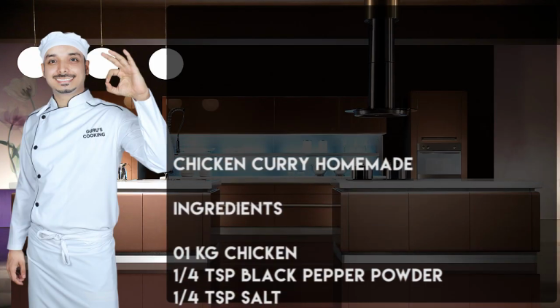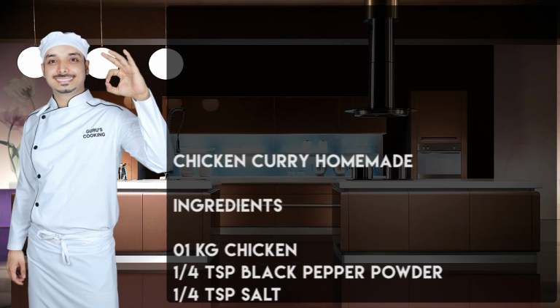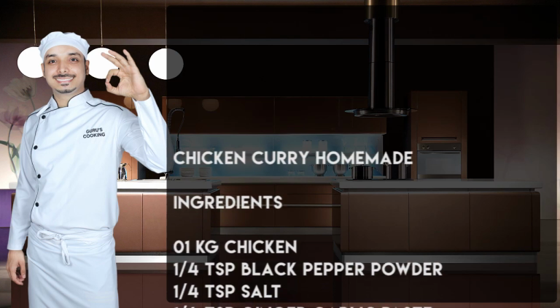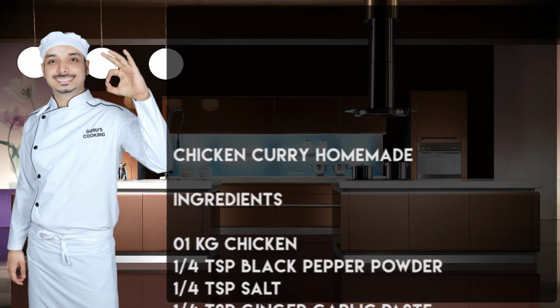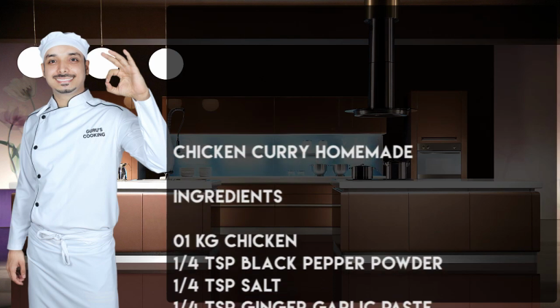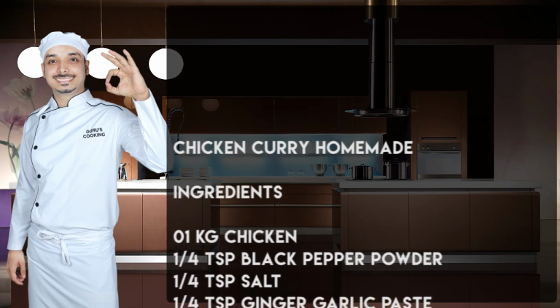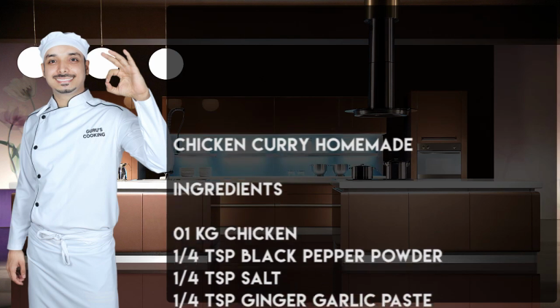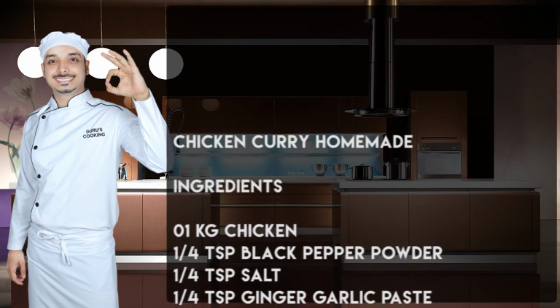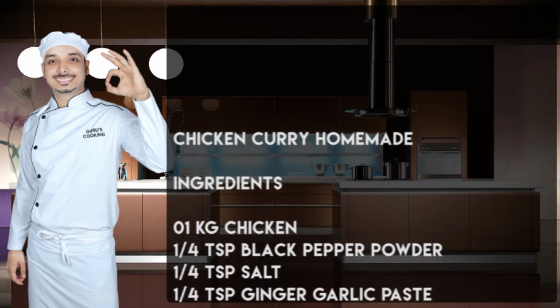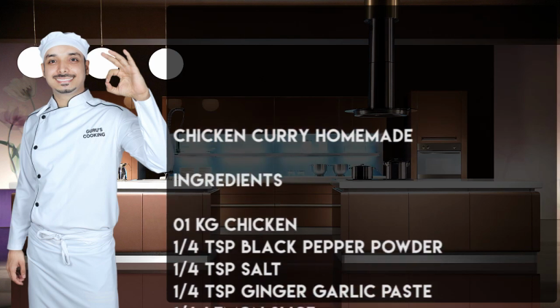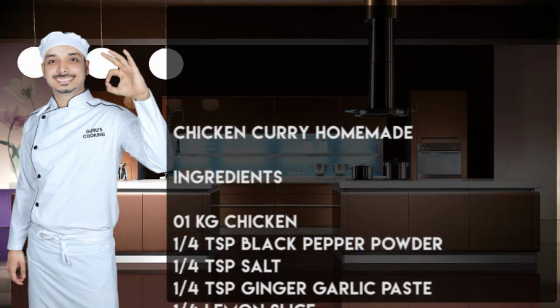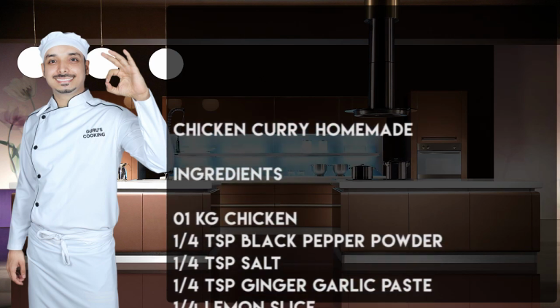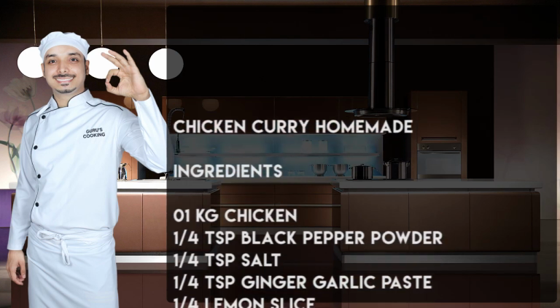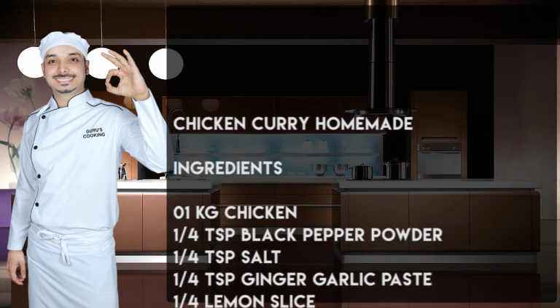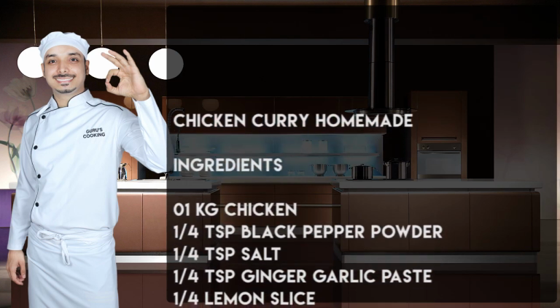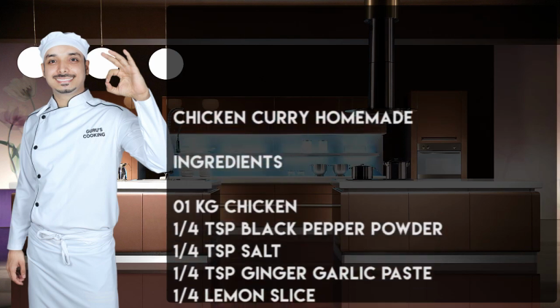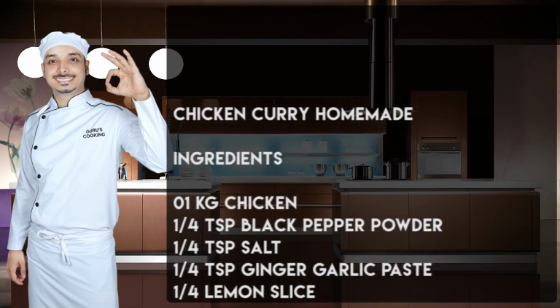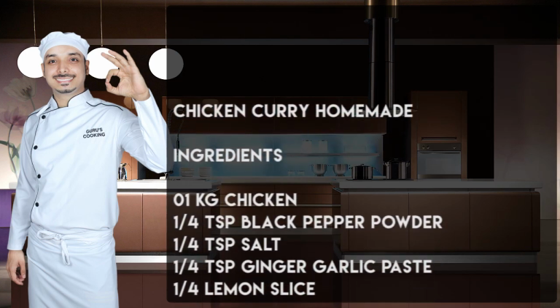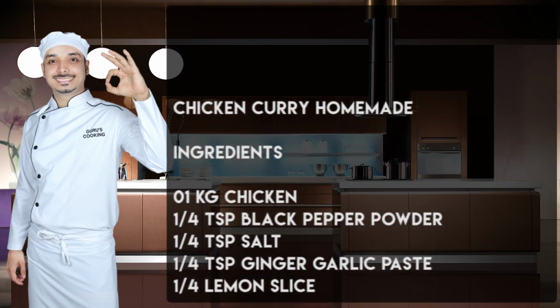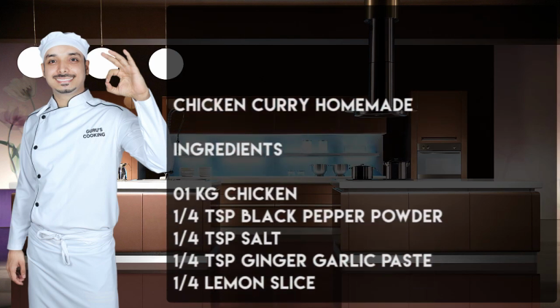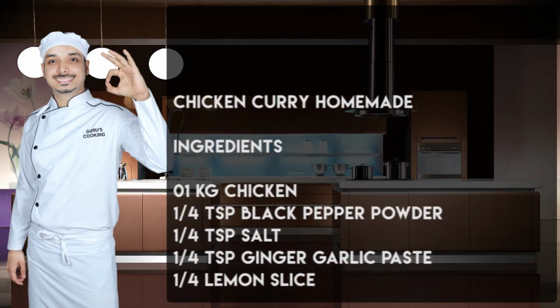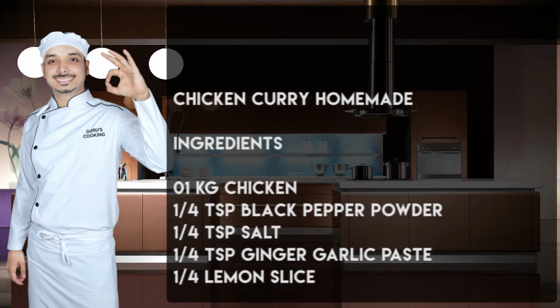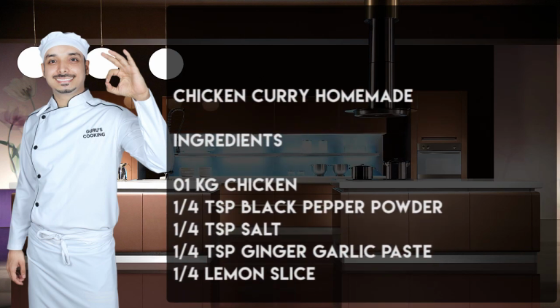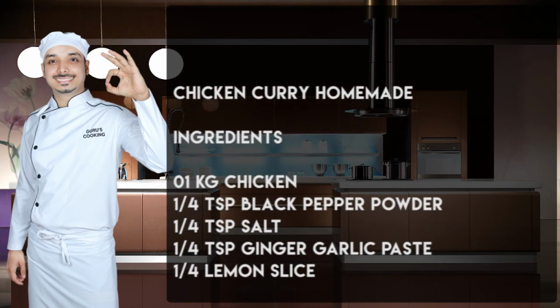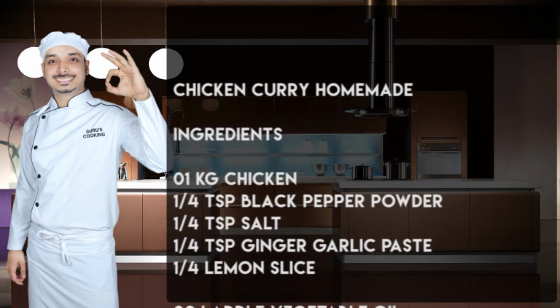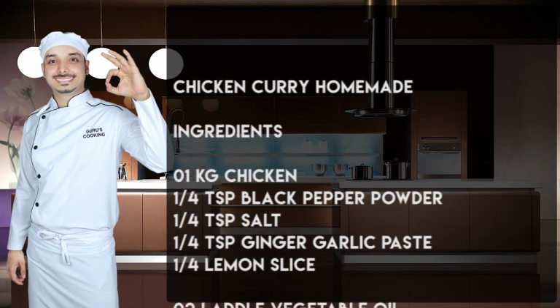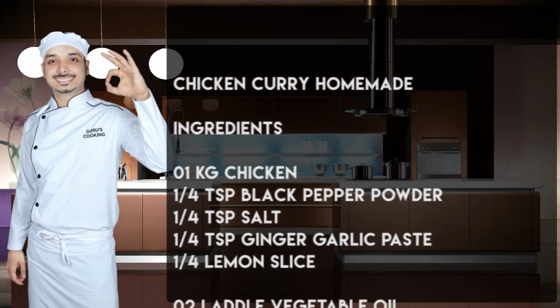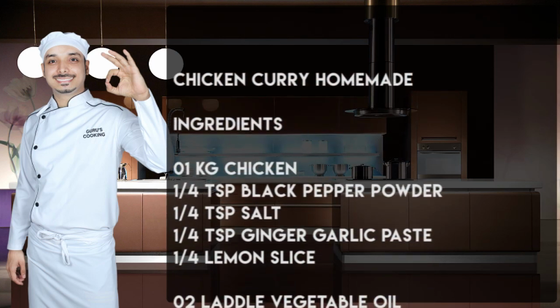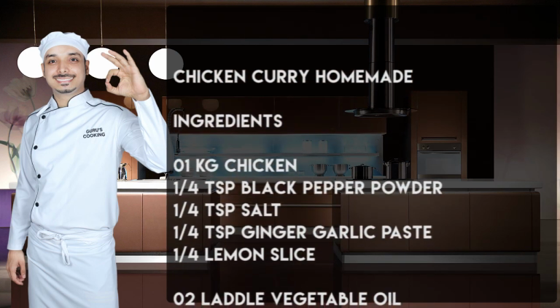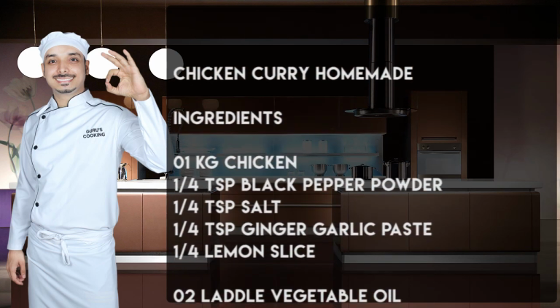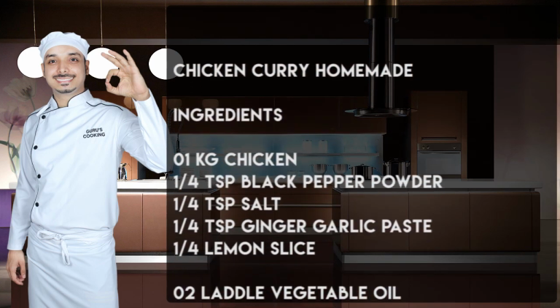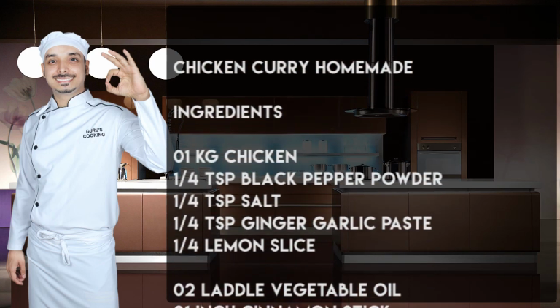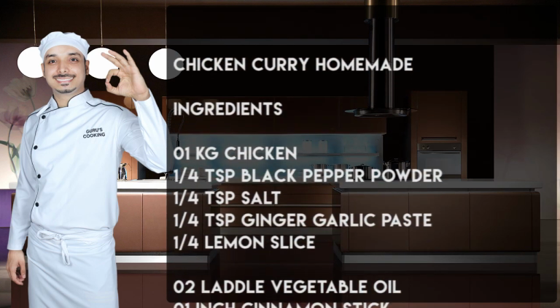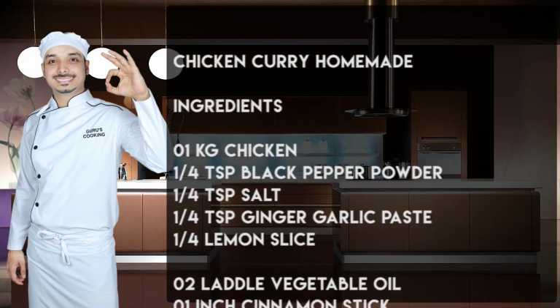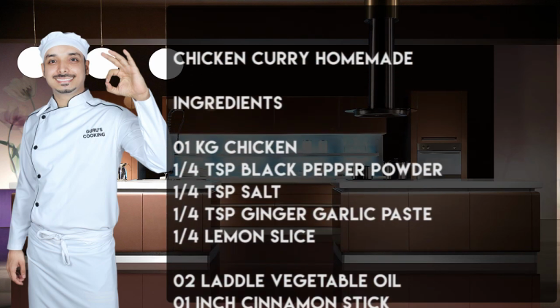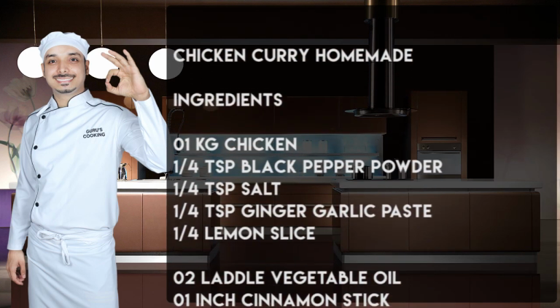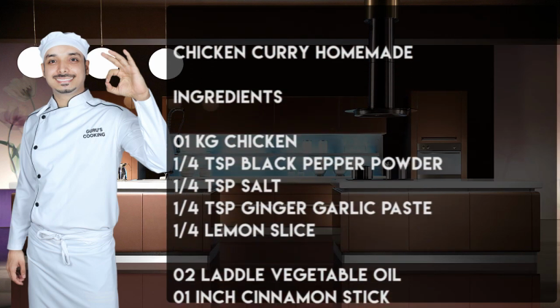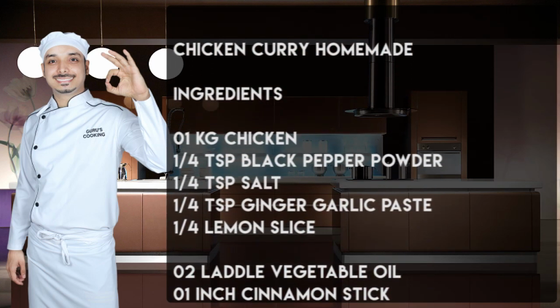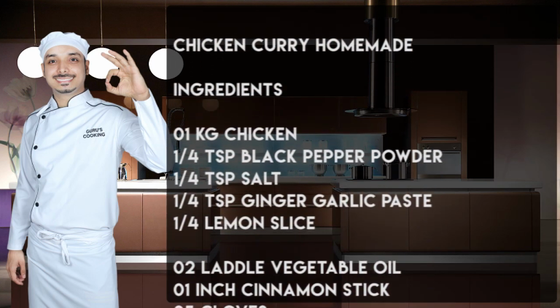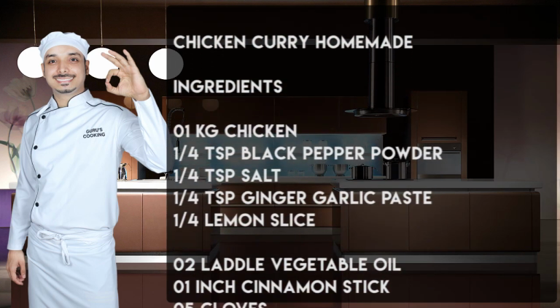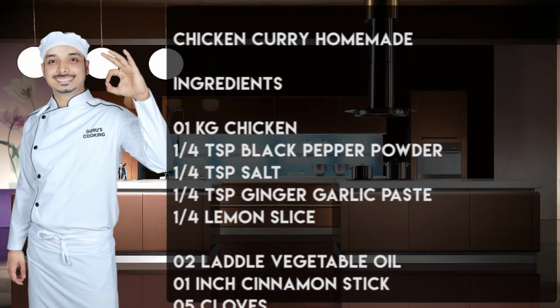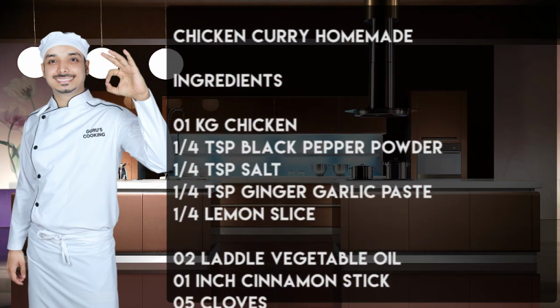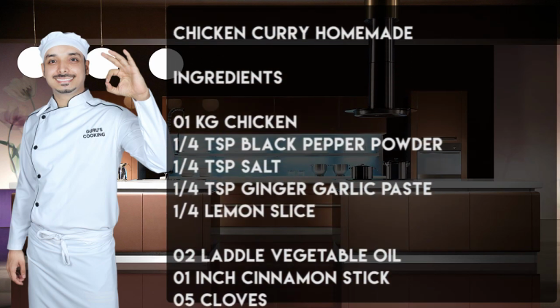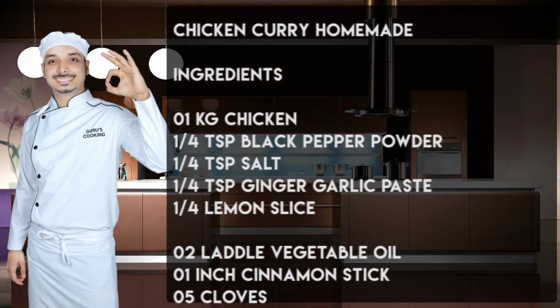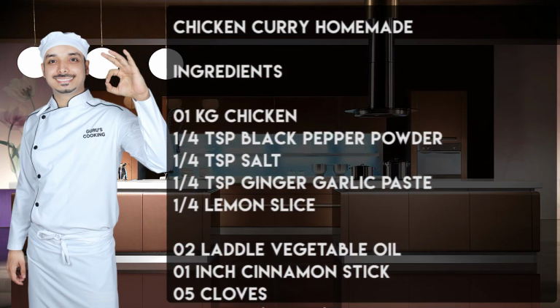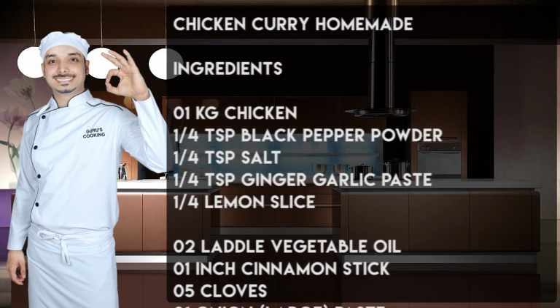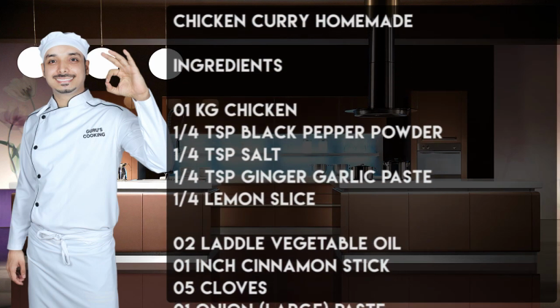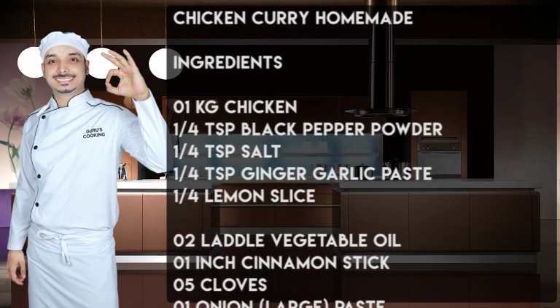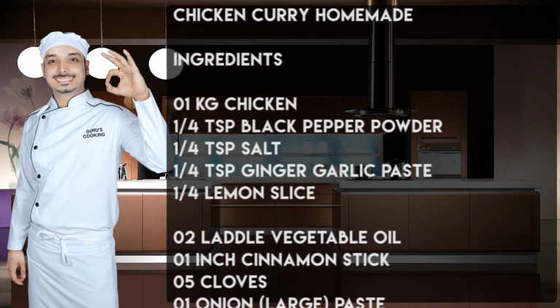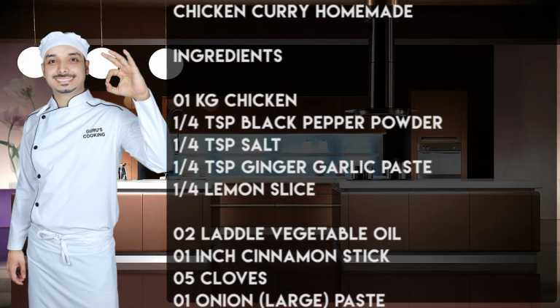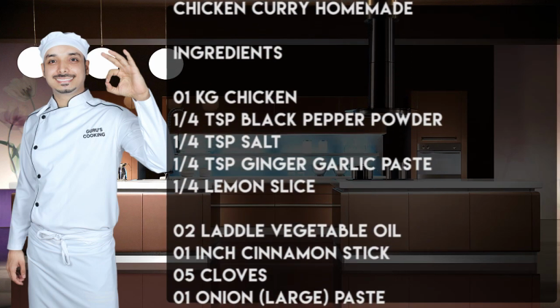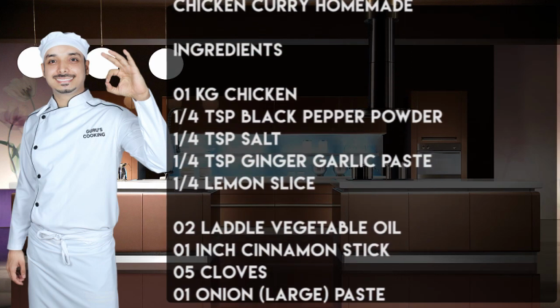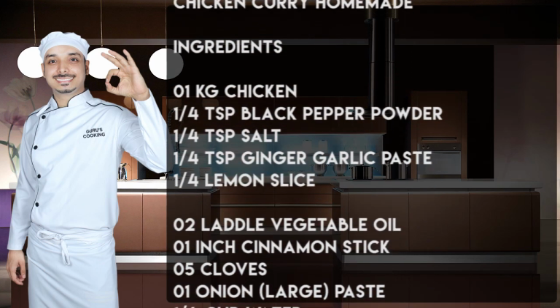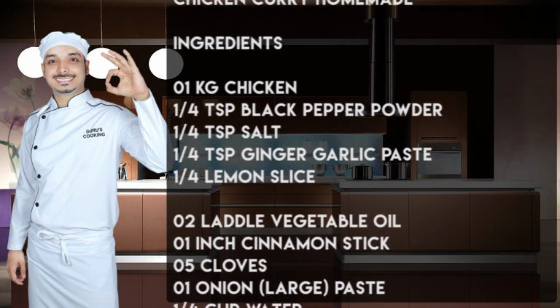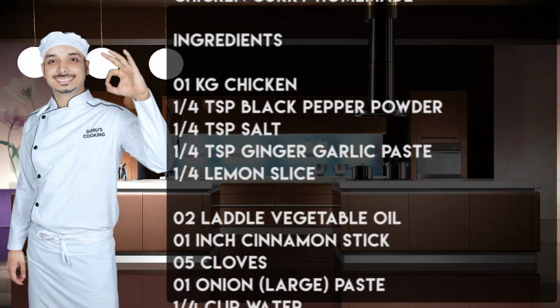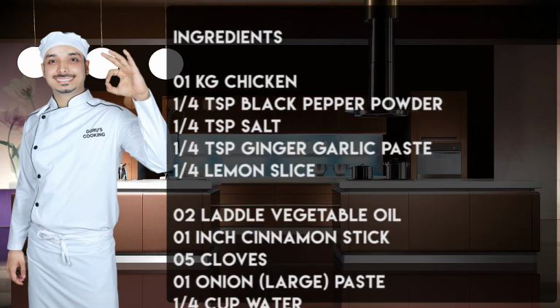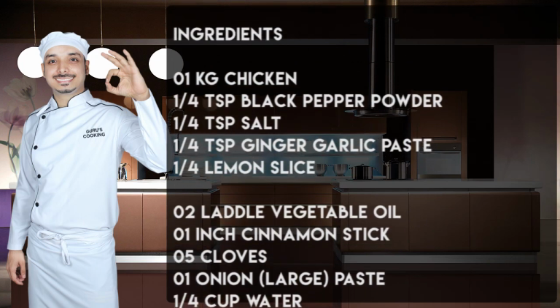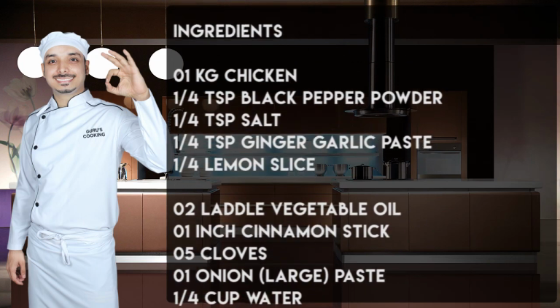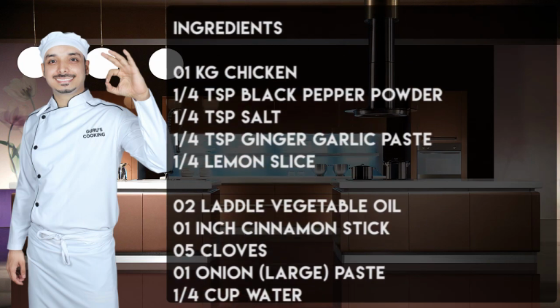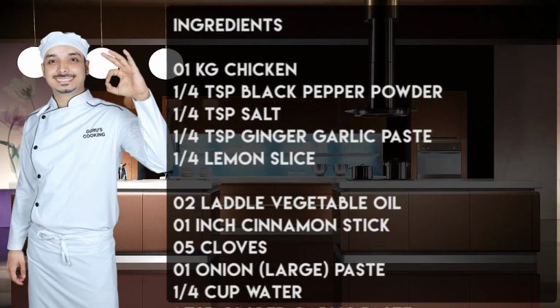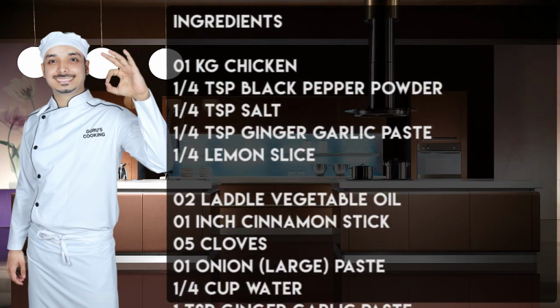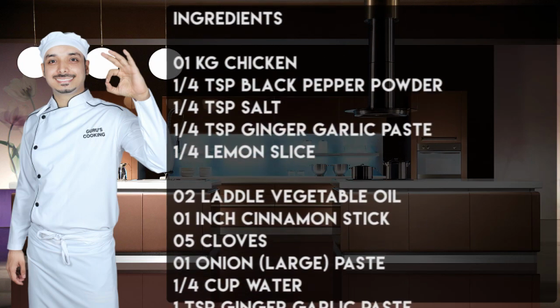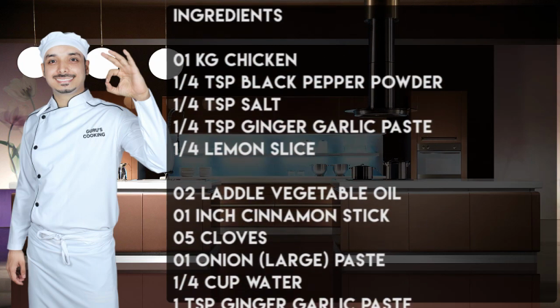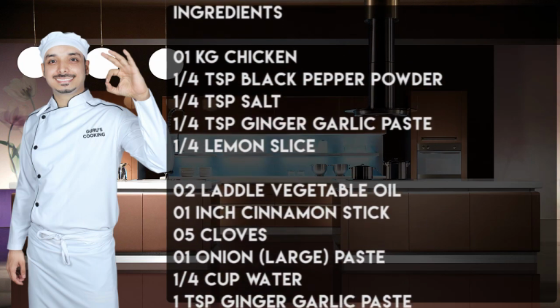We'll begin with the ingredients for the chicken marination, and the ones that follow are the ingredients for cooking the chicken curry.